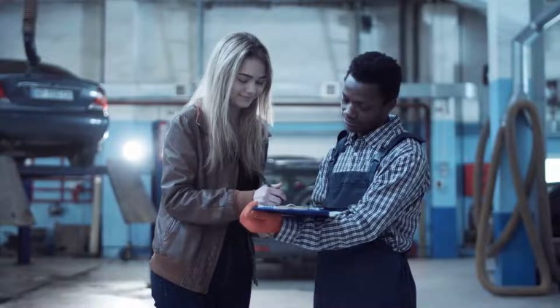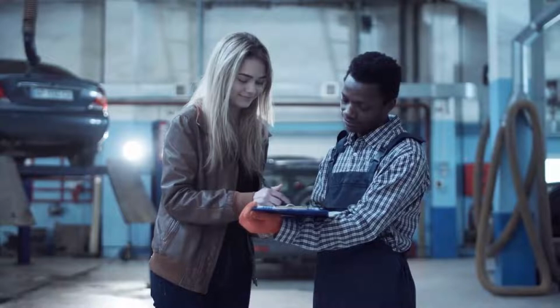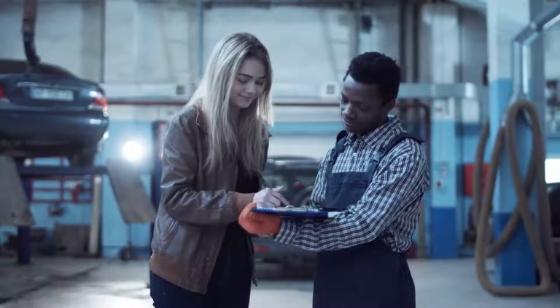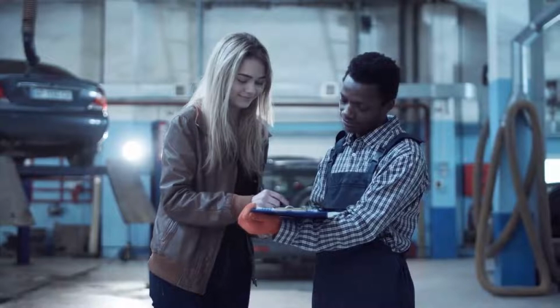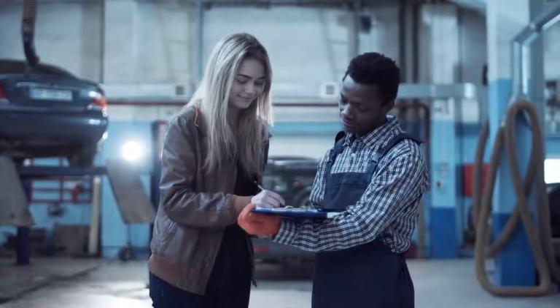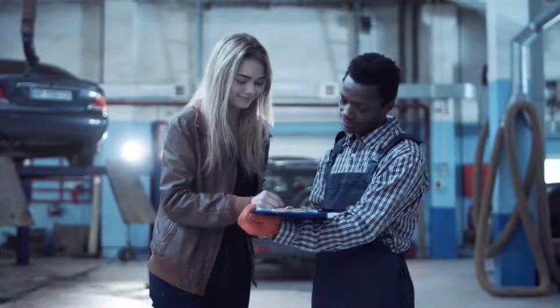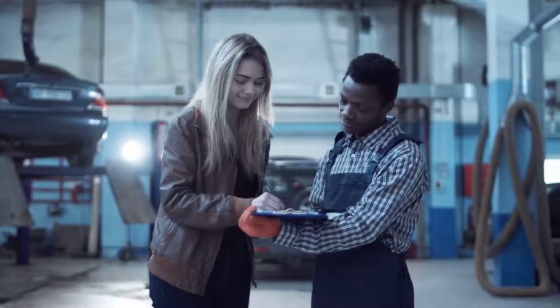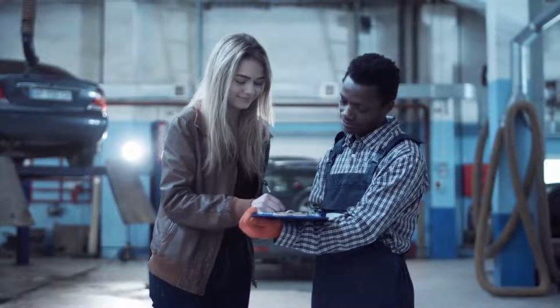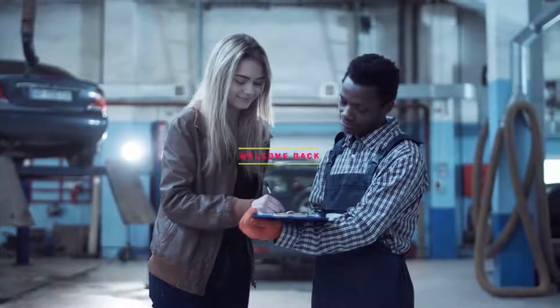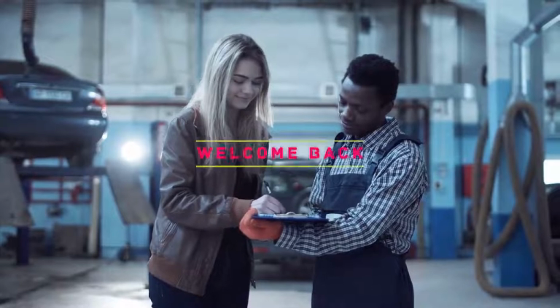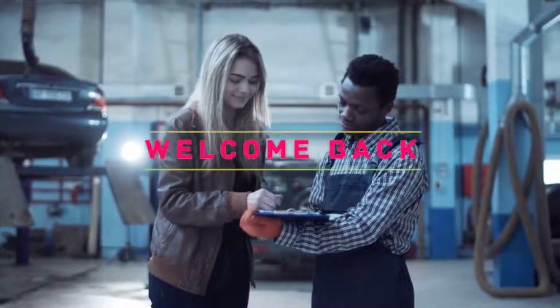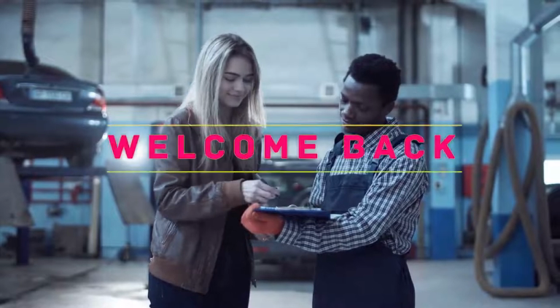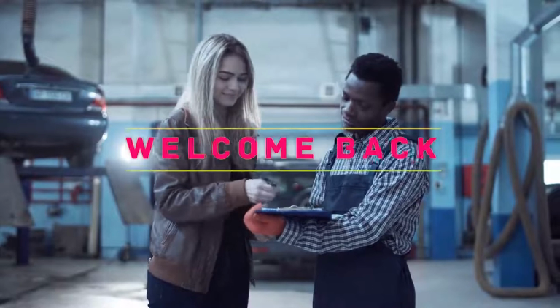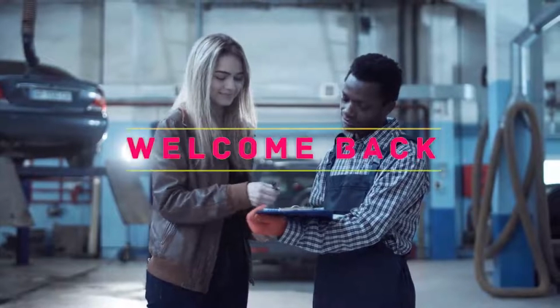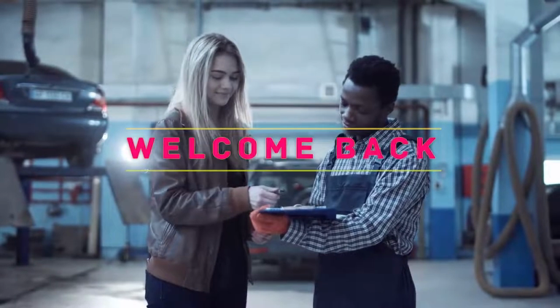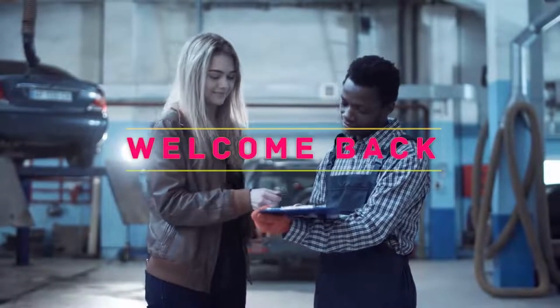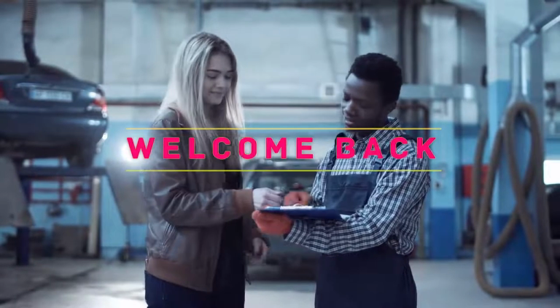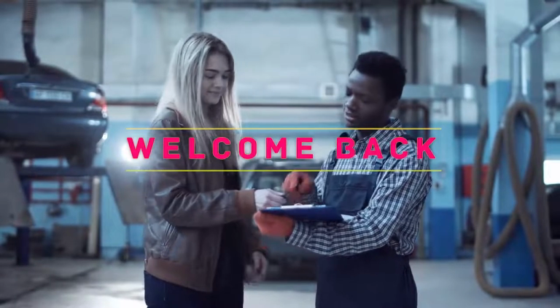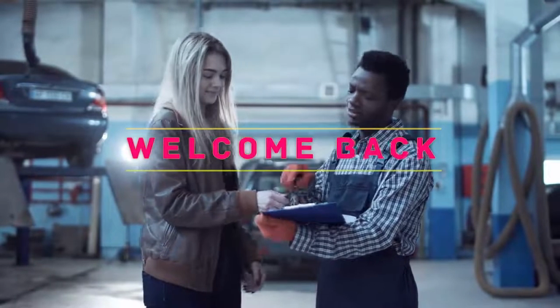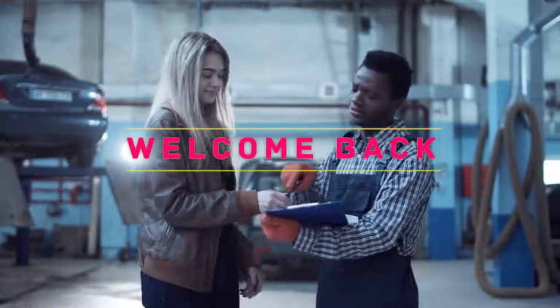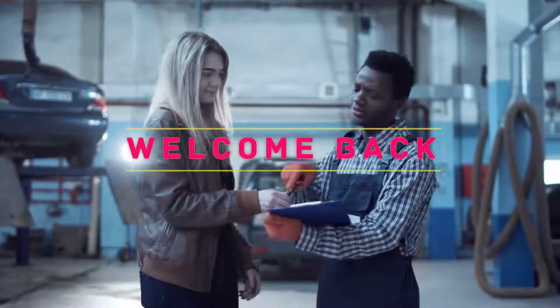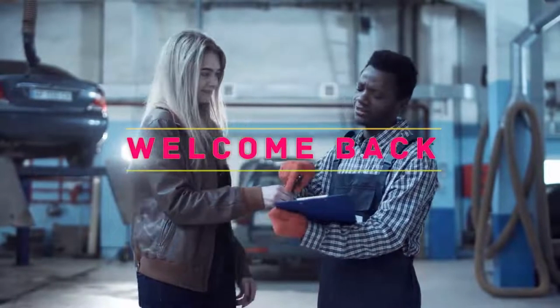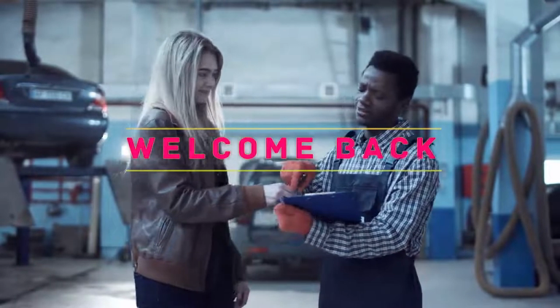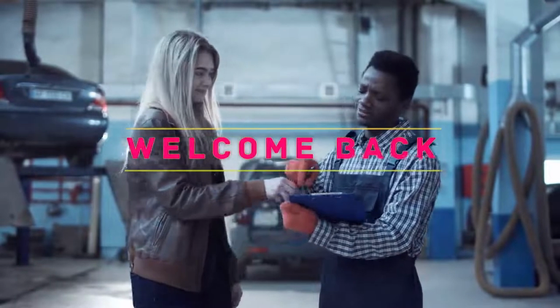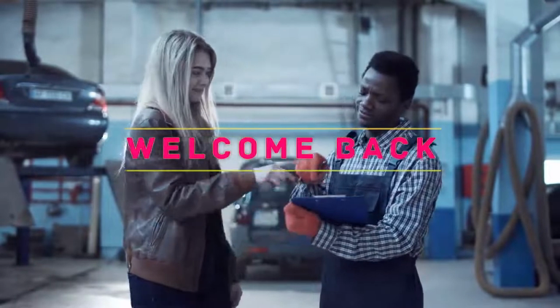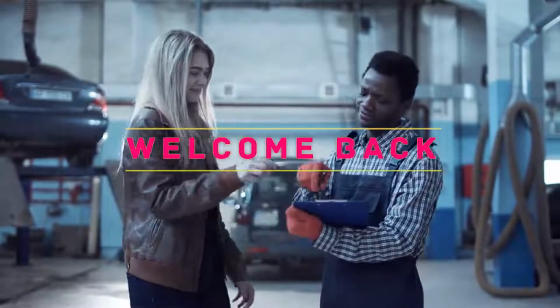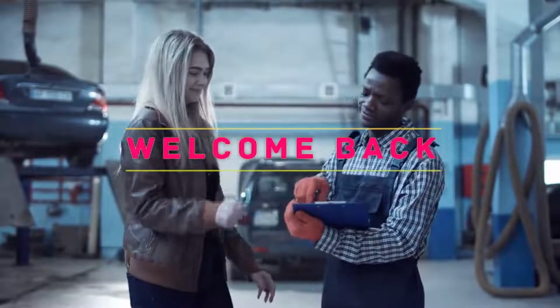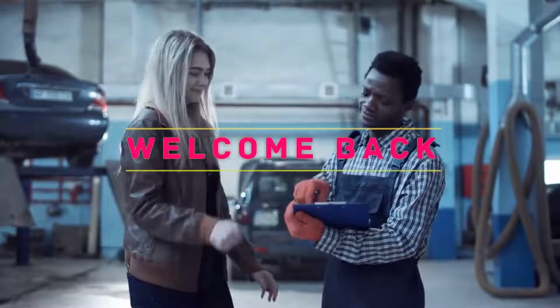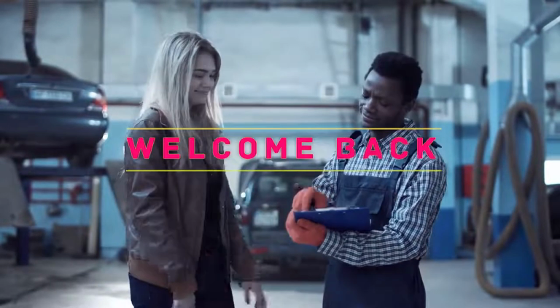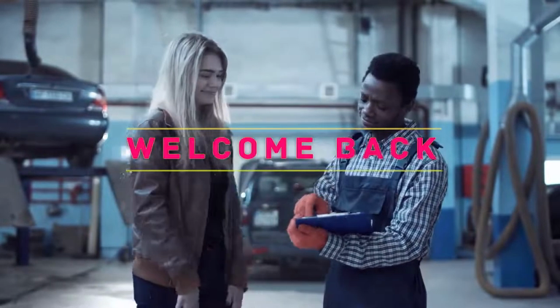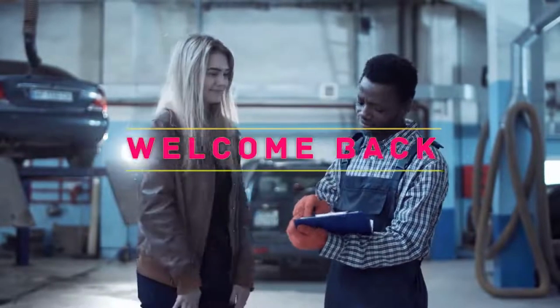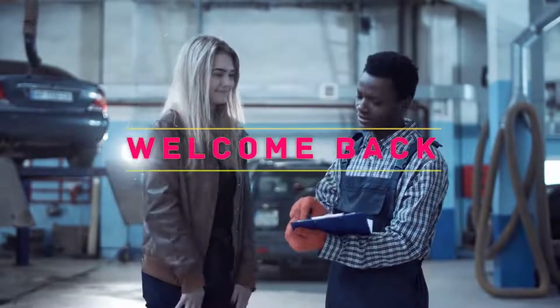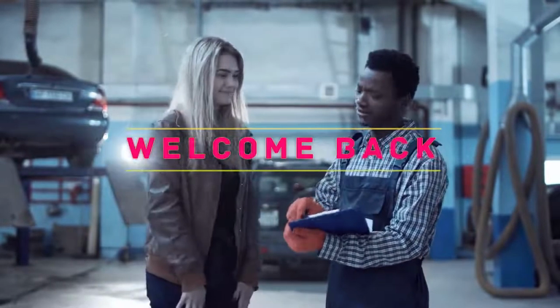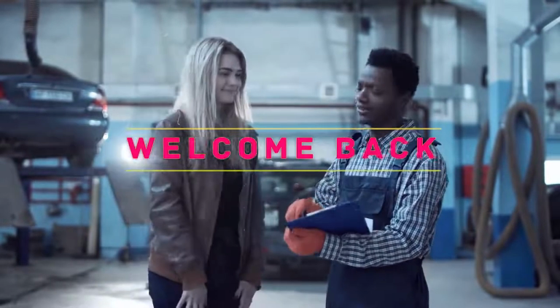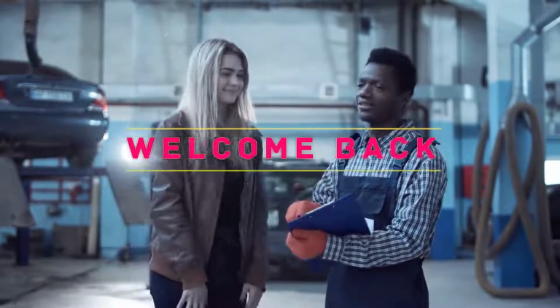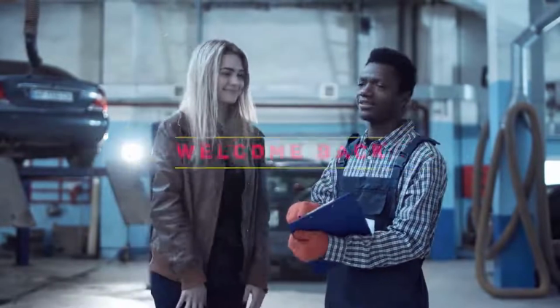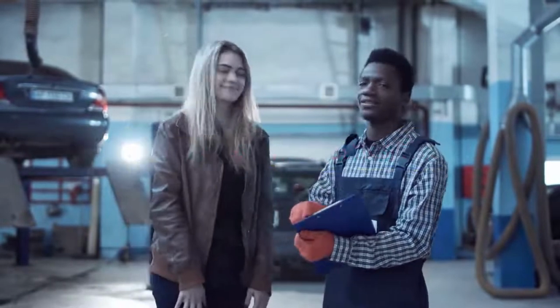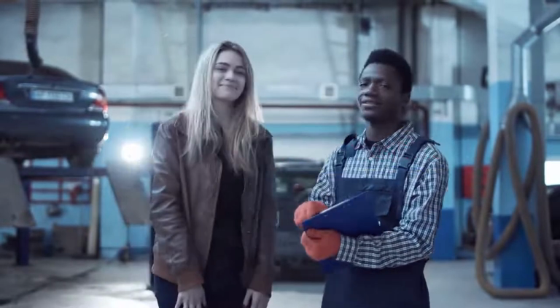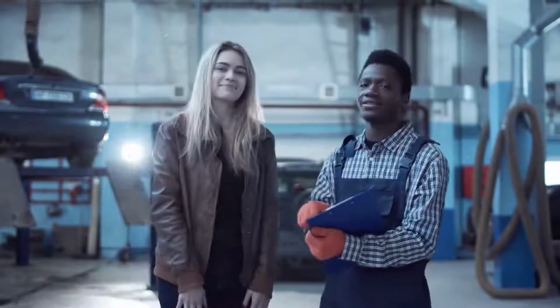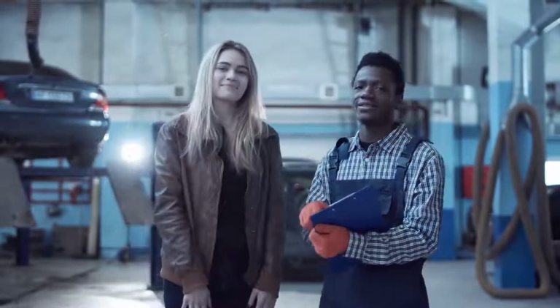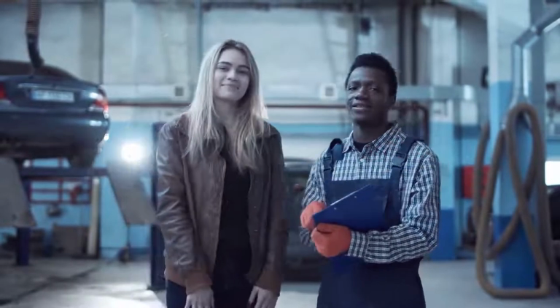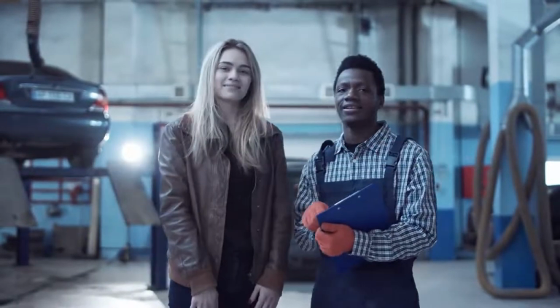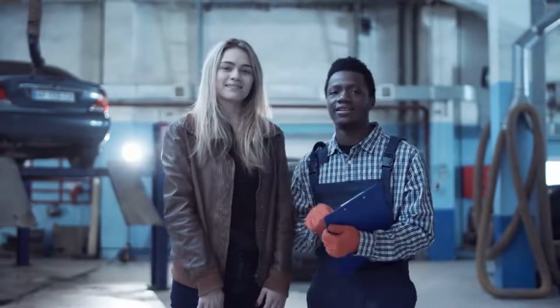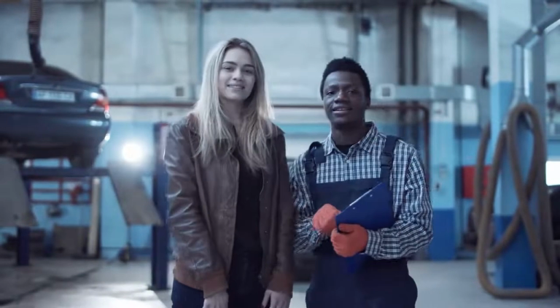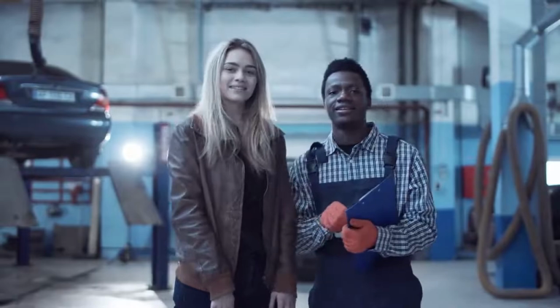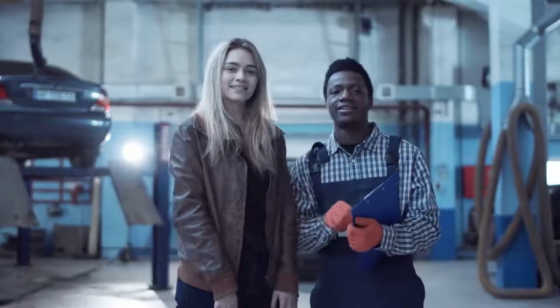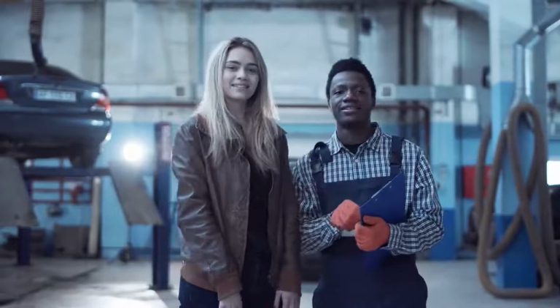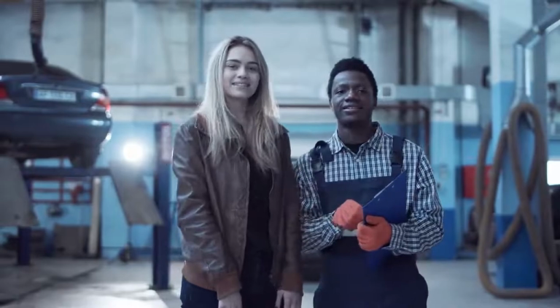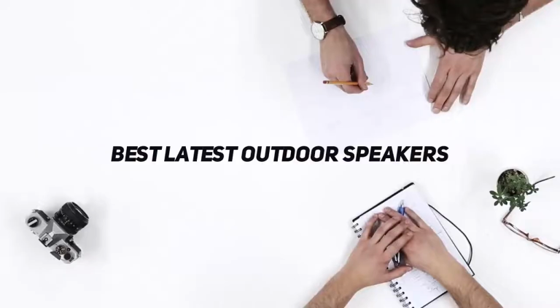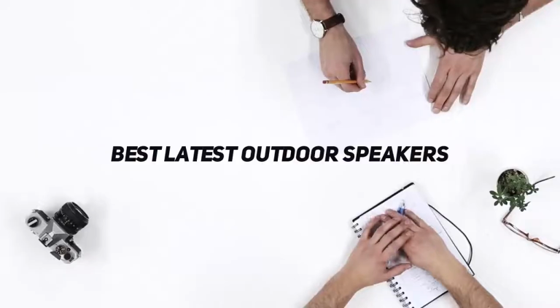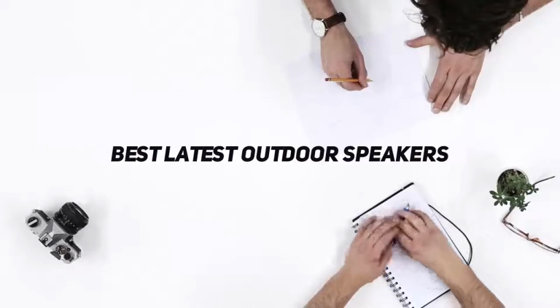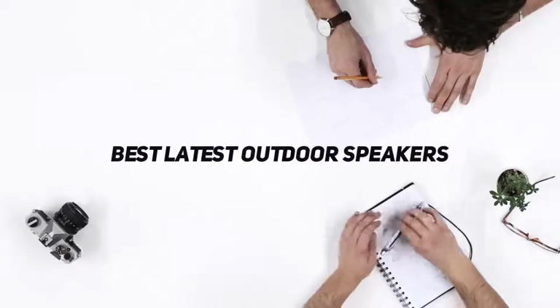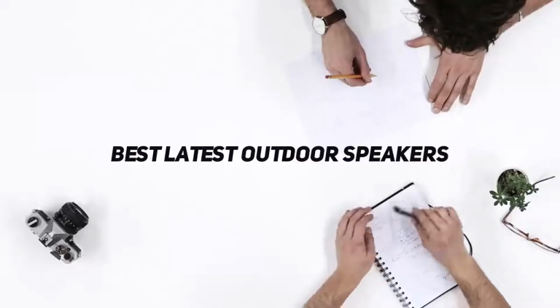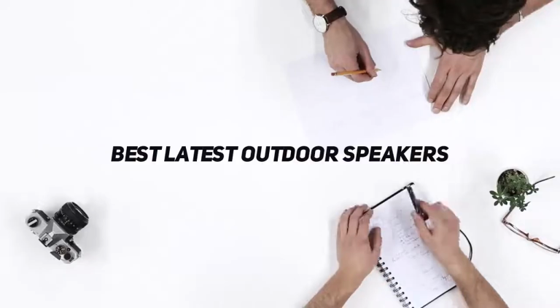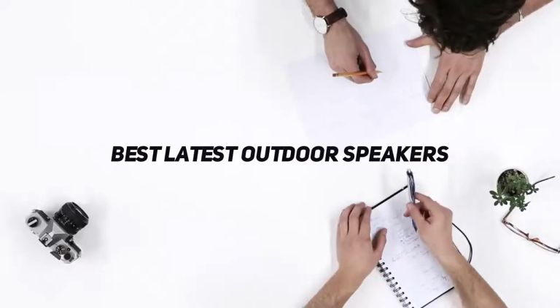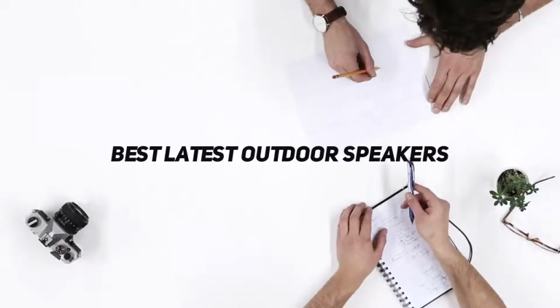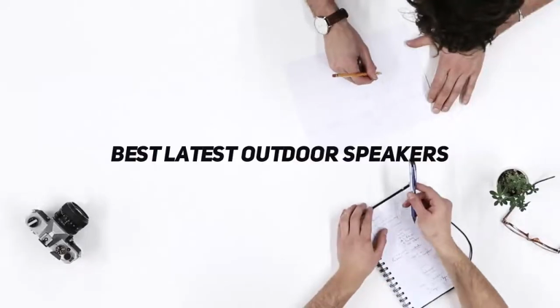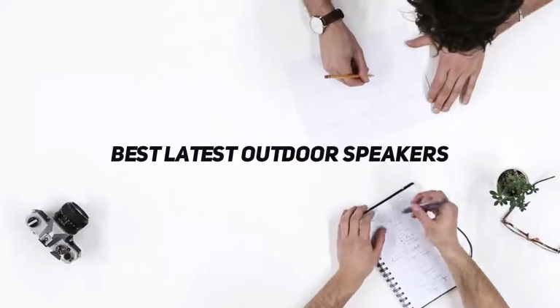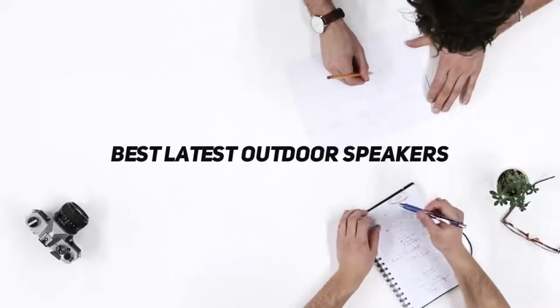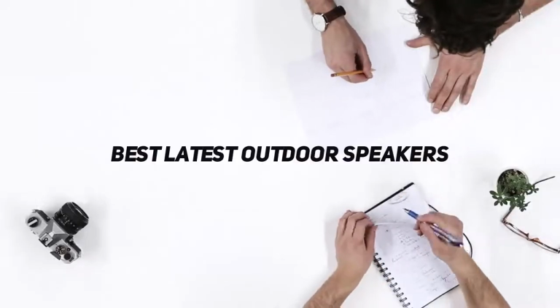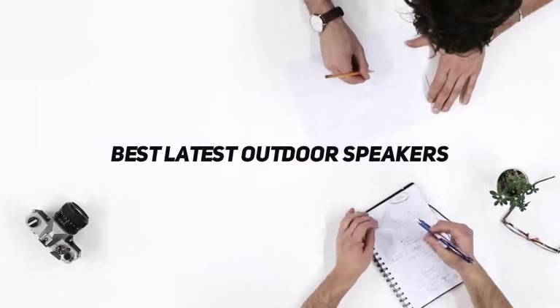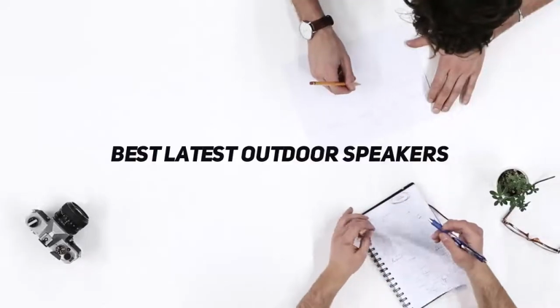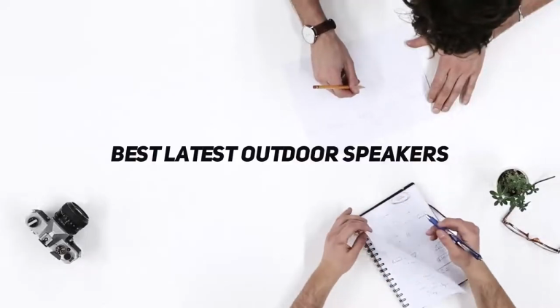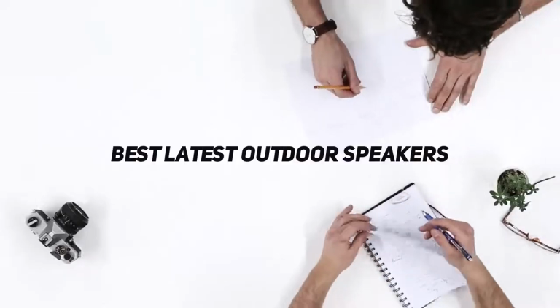Hey, welcome back to my channel. In this video, I'm gonna talk about the Top 5 Best Latest Outdoor Speakers.